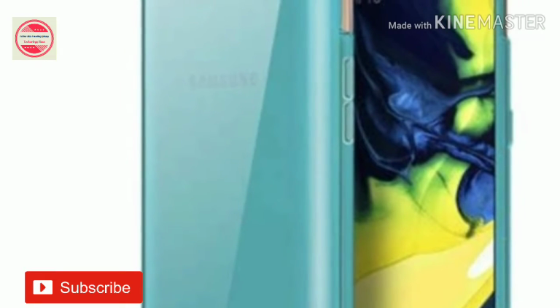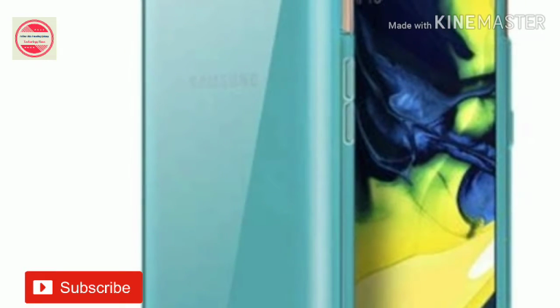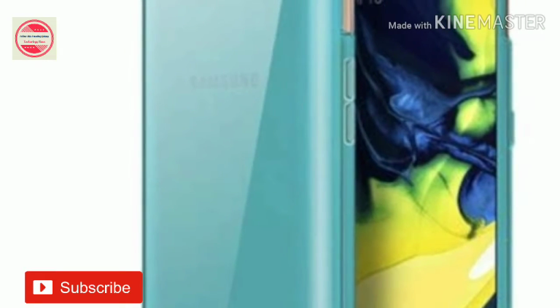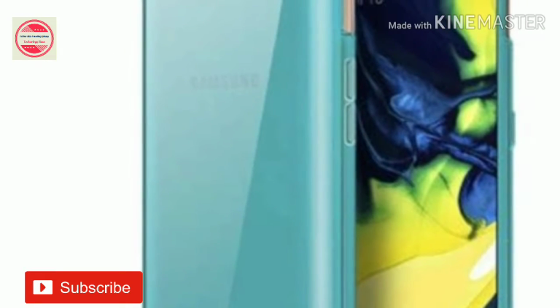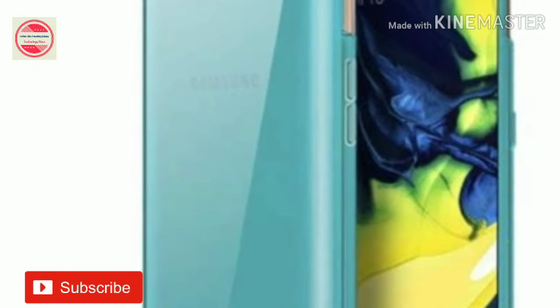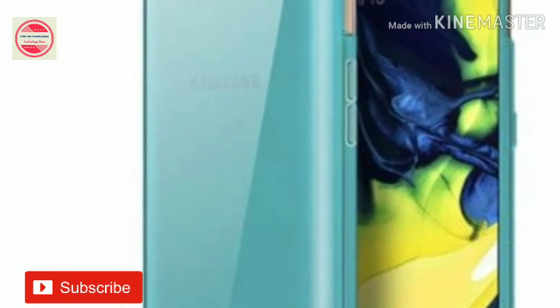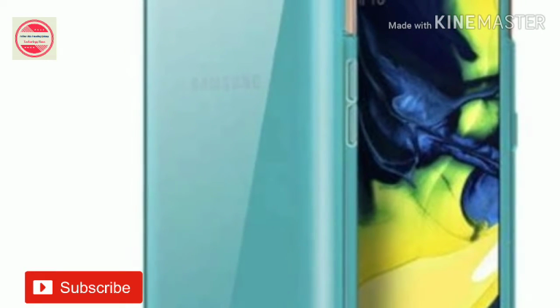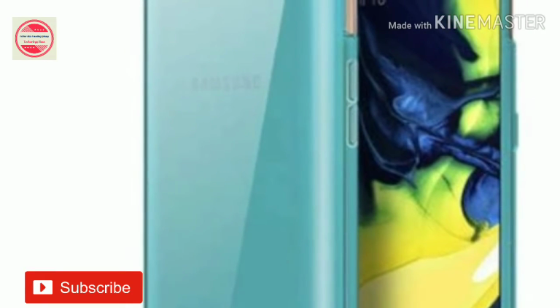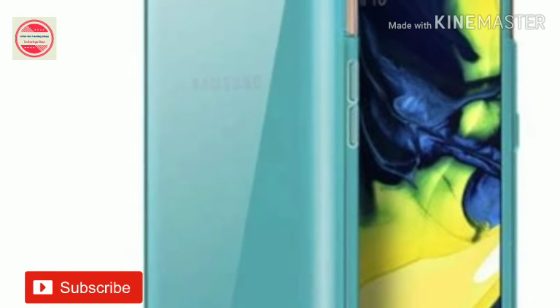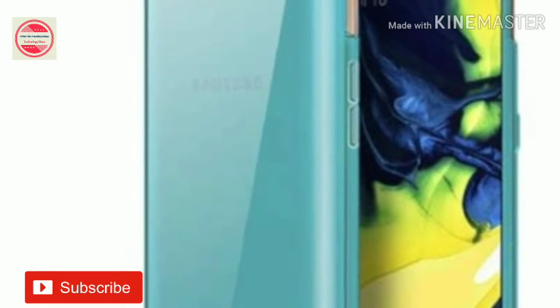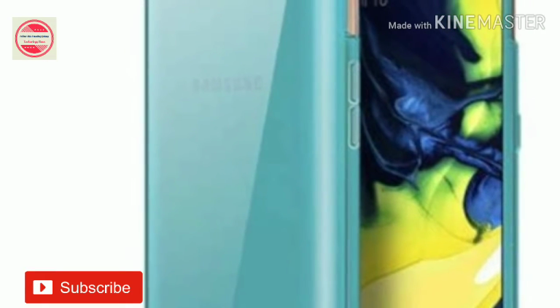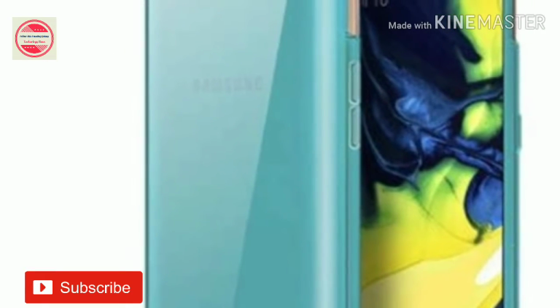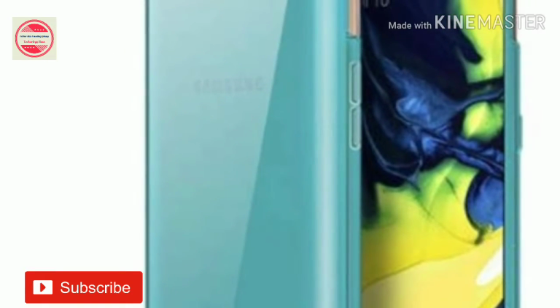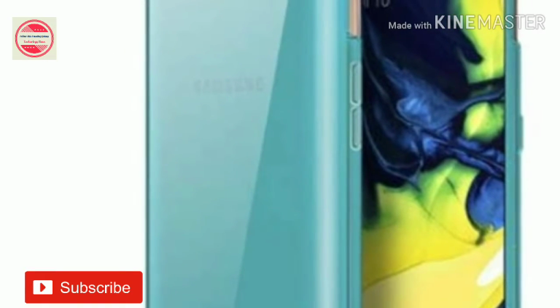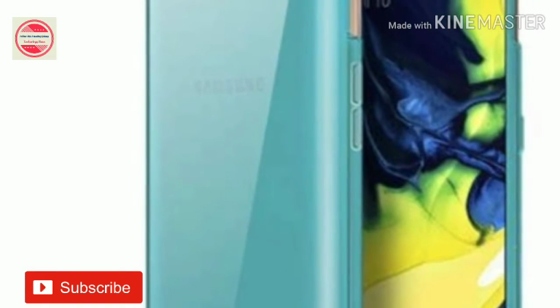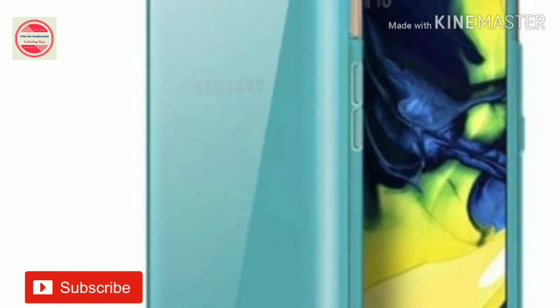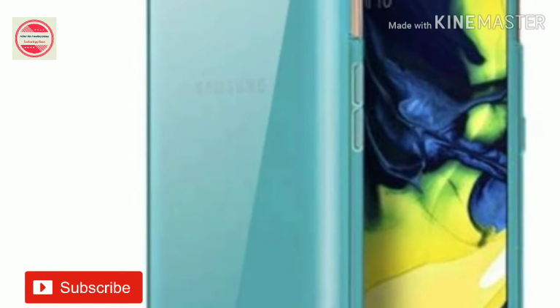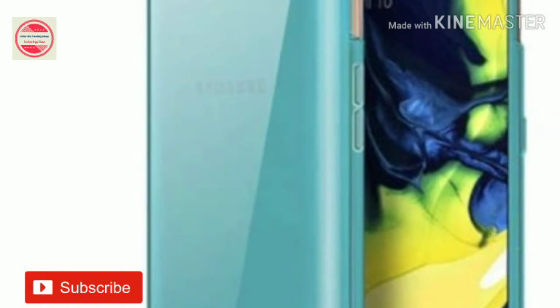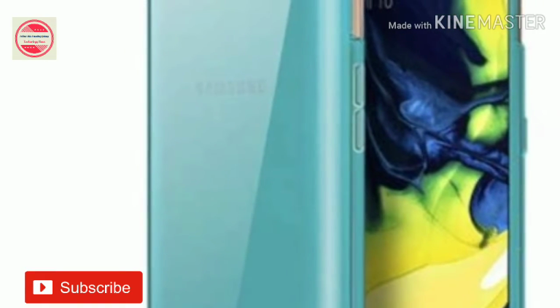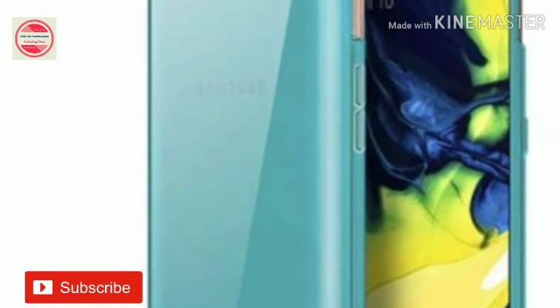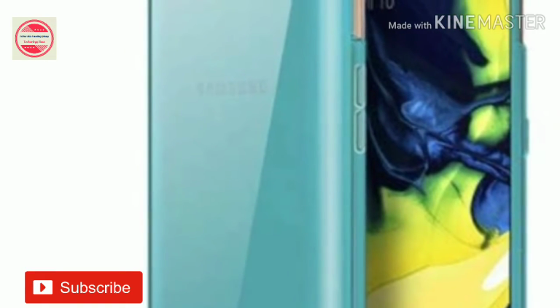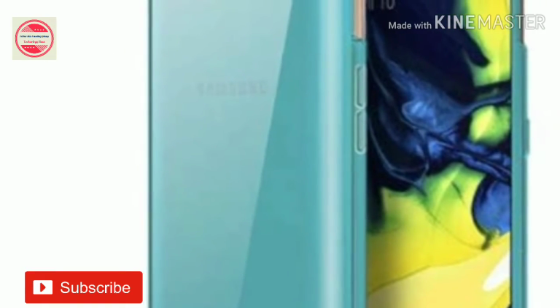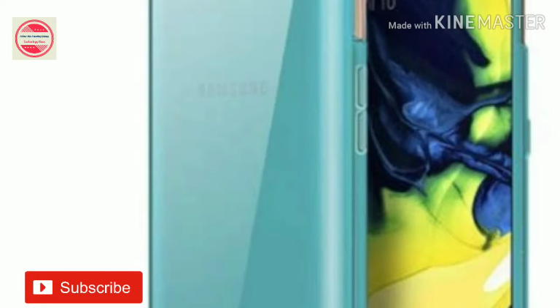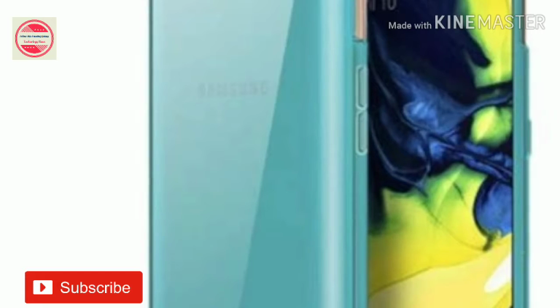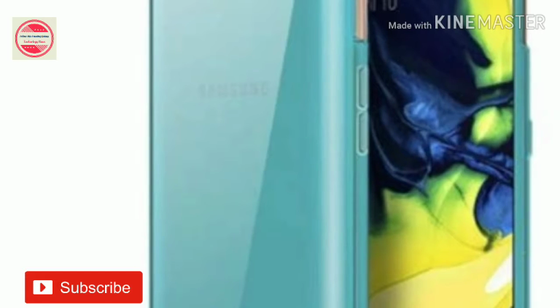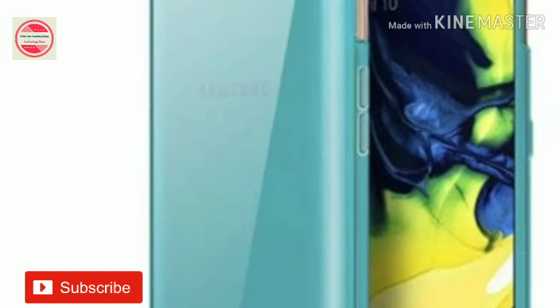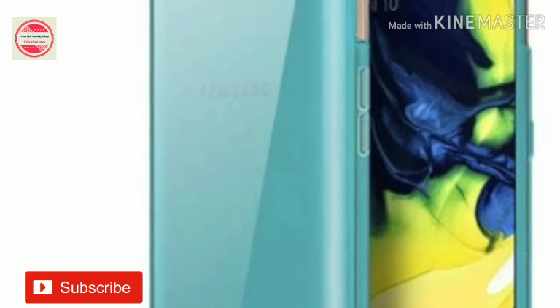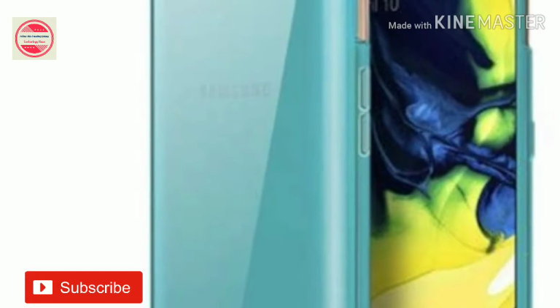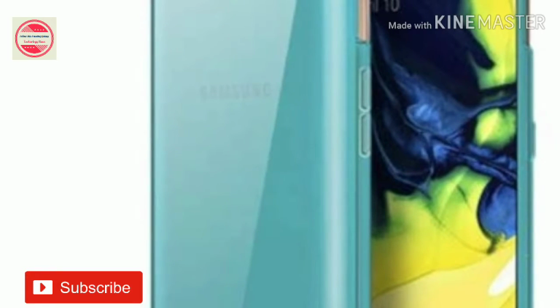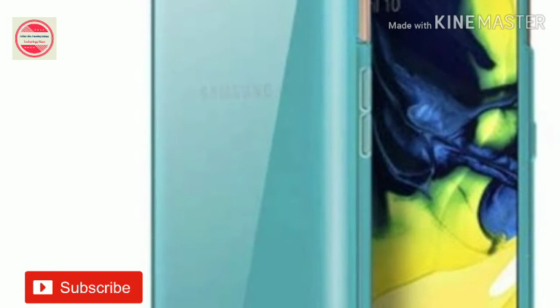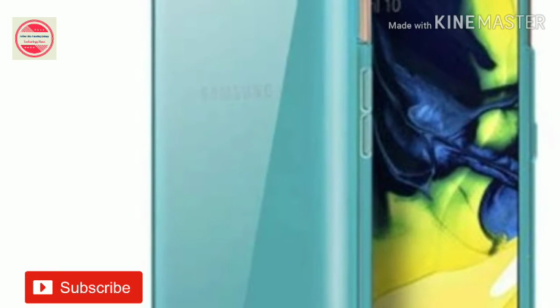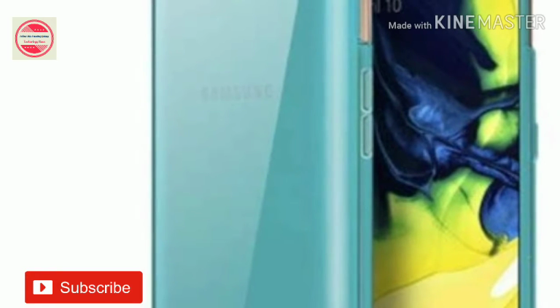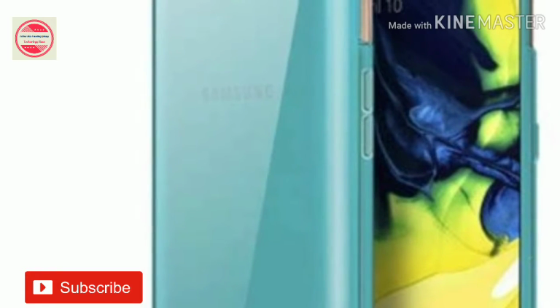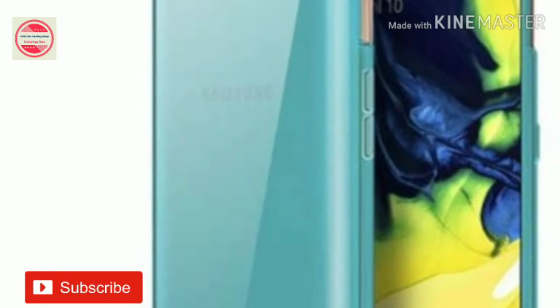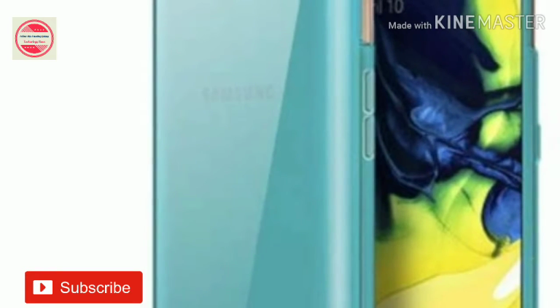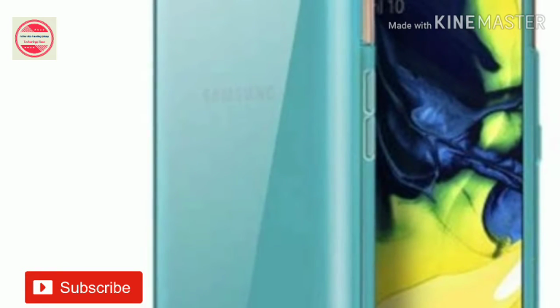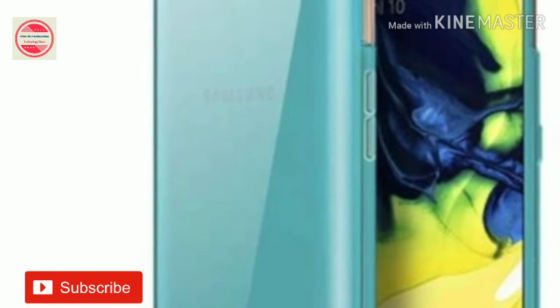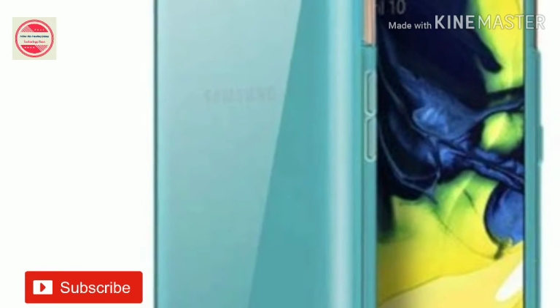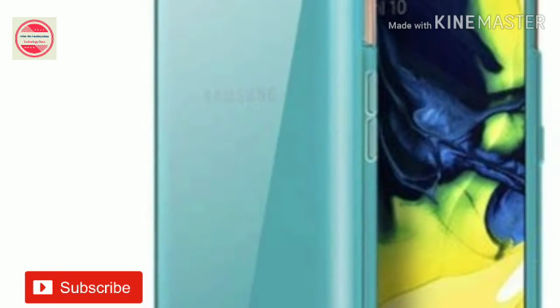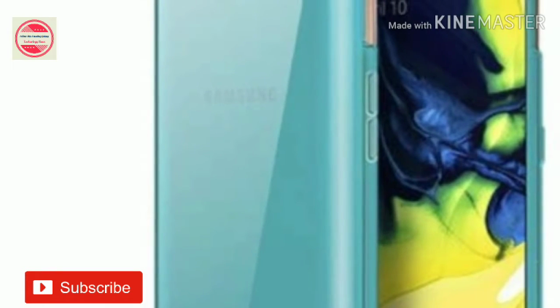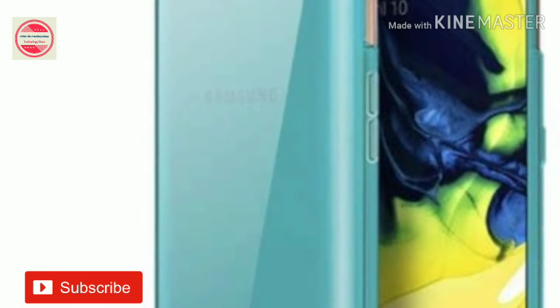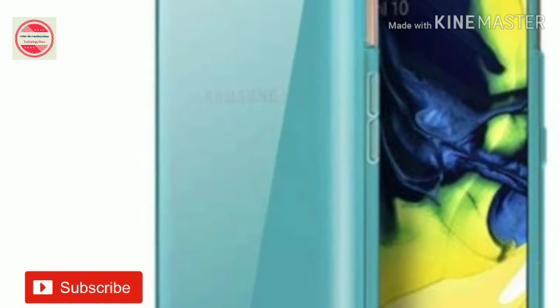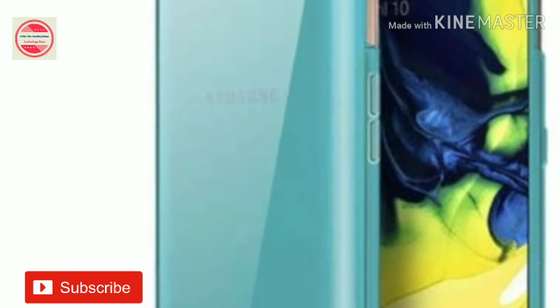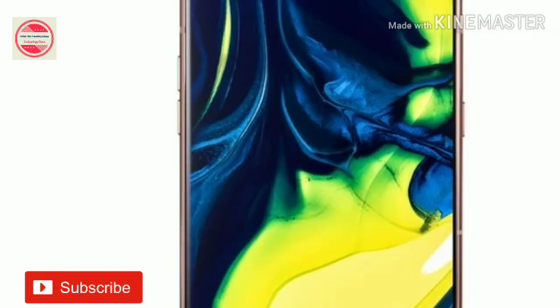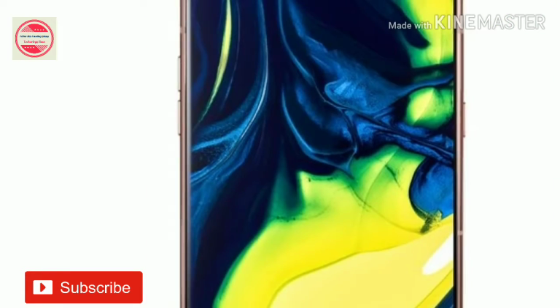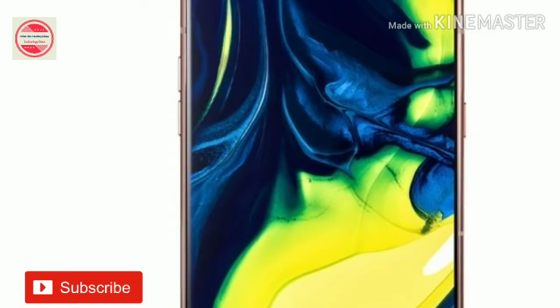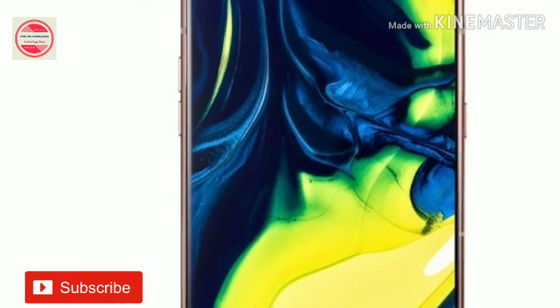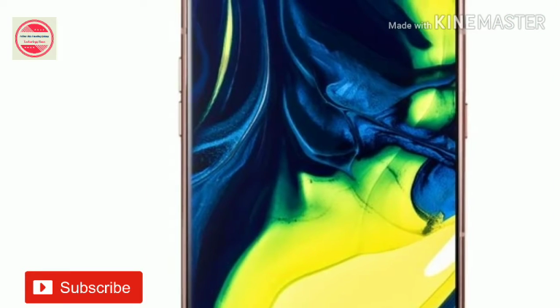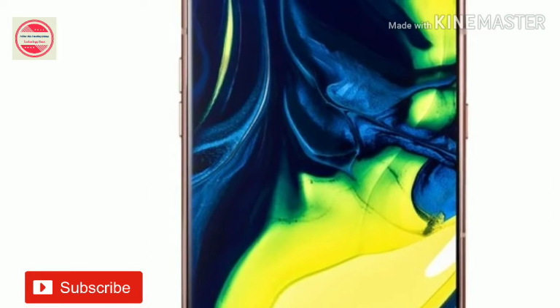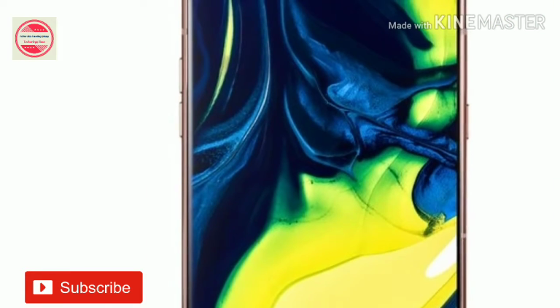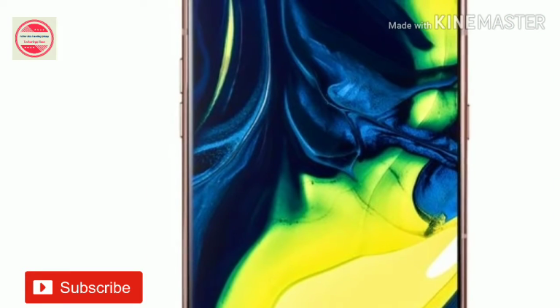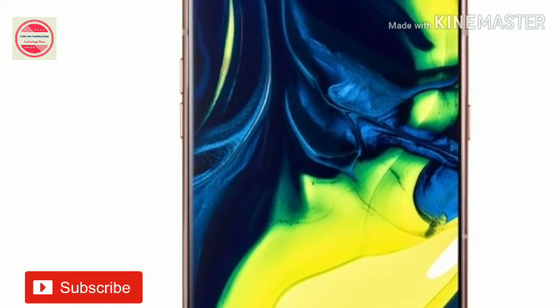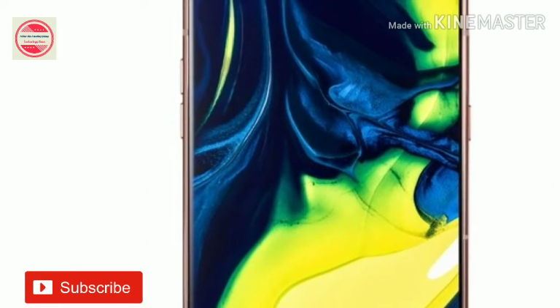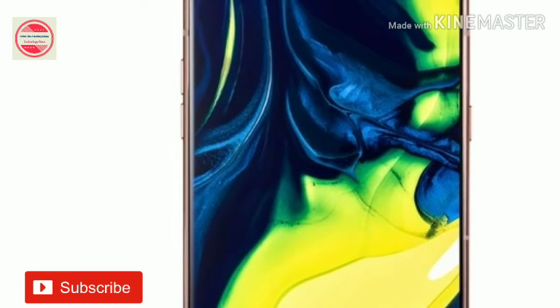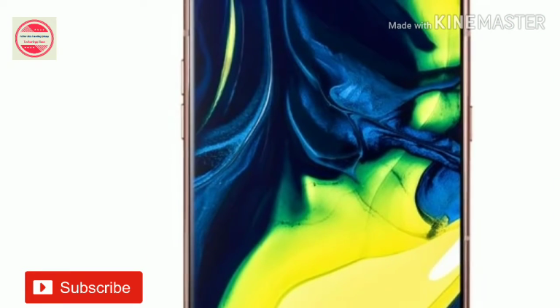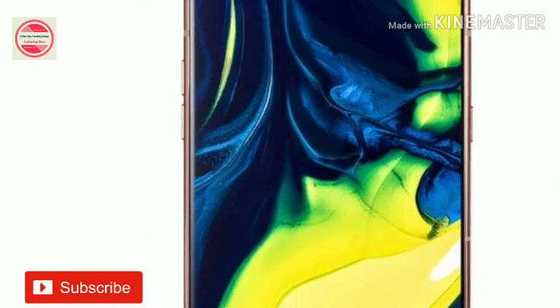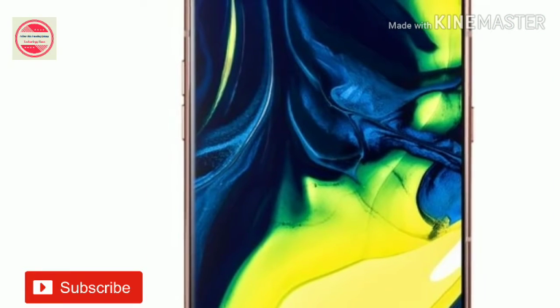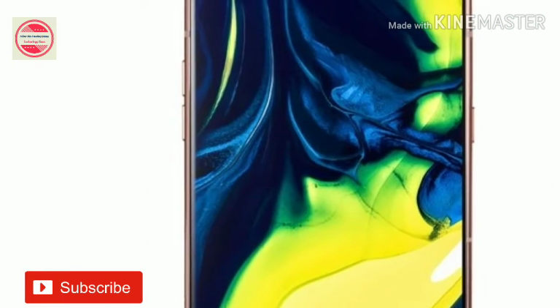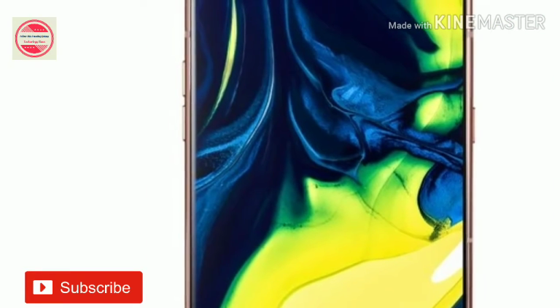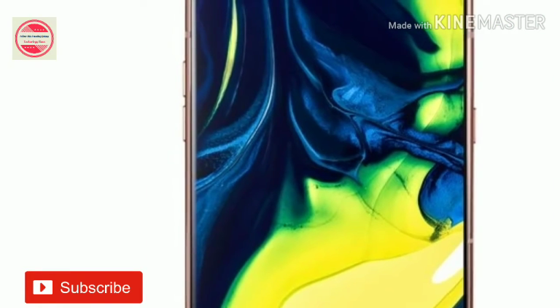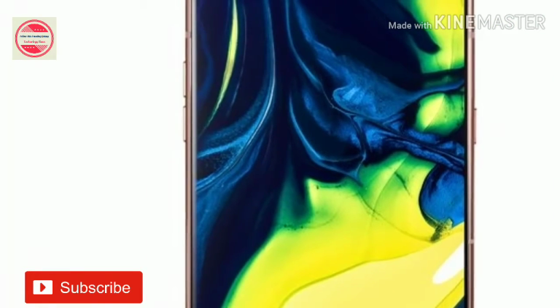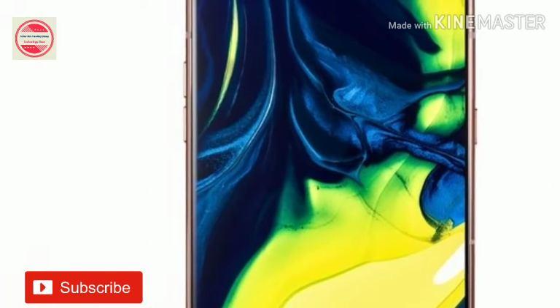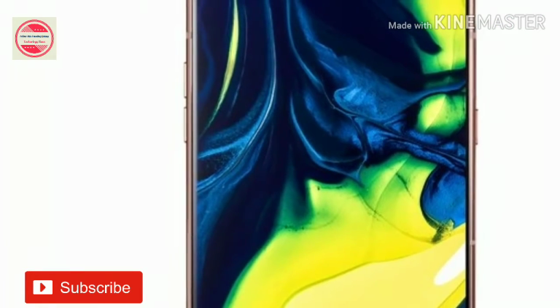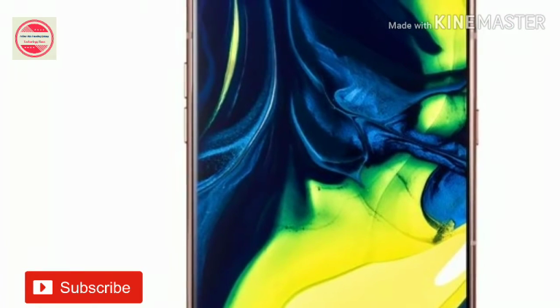The phone will compete against the likes of the Nokia 9 PureView, OnePlus 7 Pro, and Oppo Reno 10X Zoom in the country.